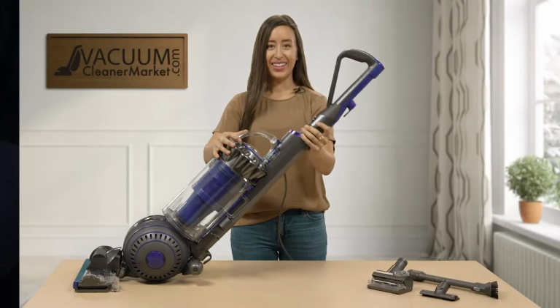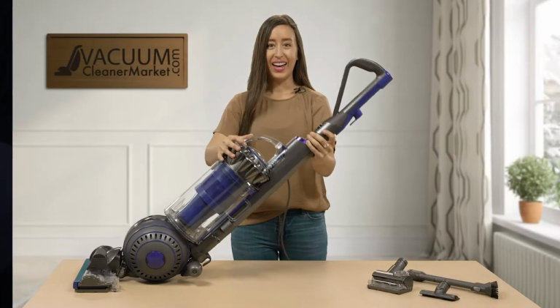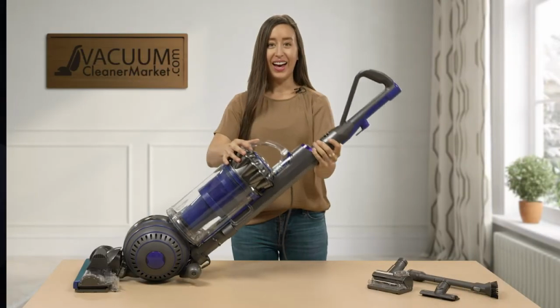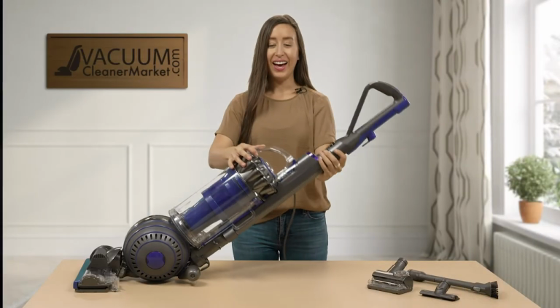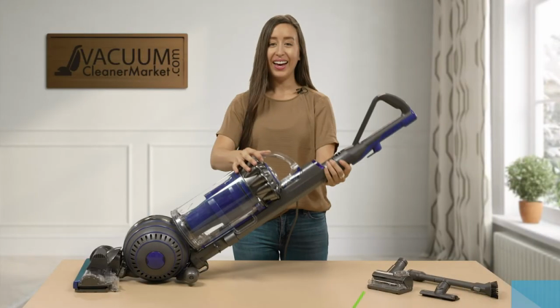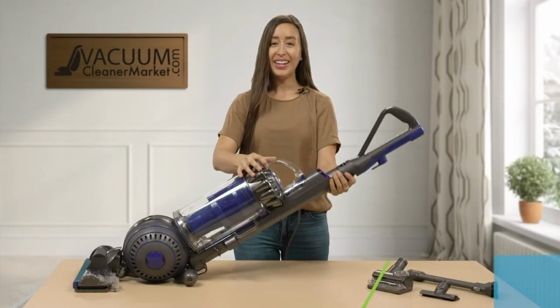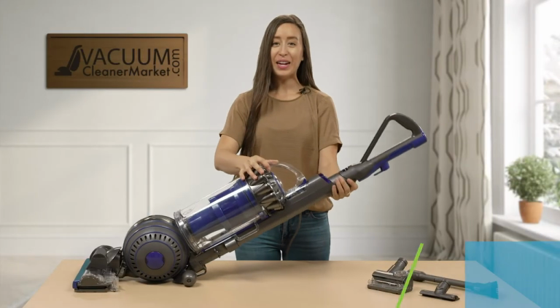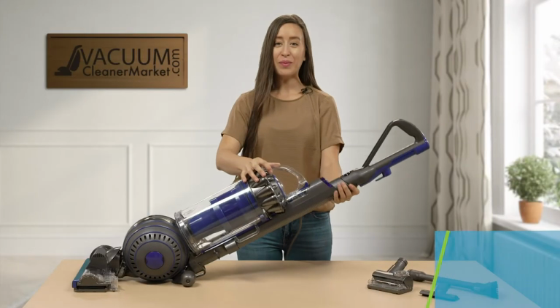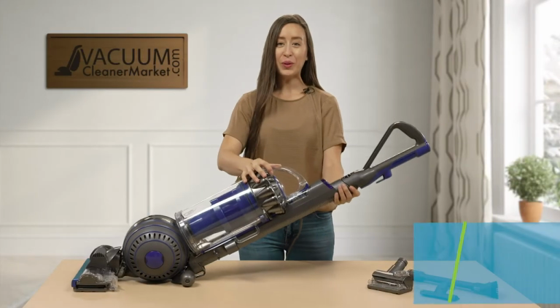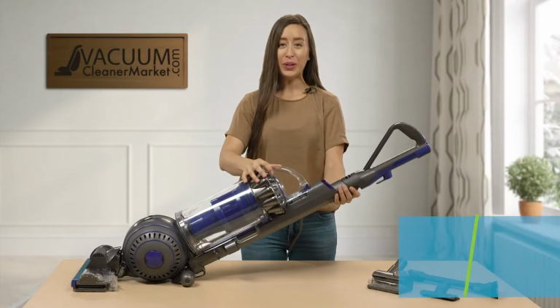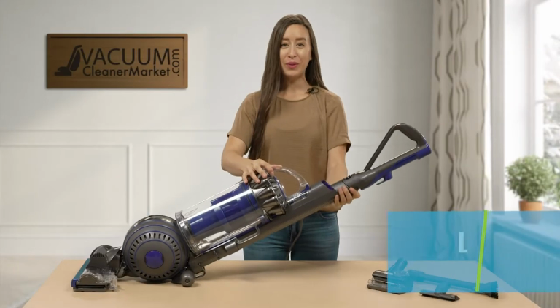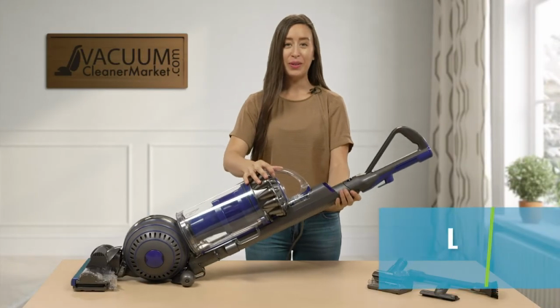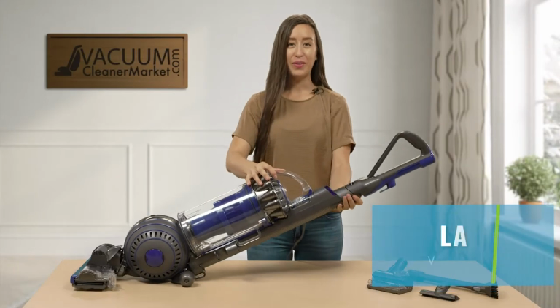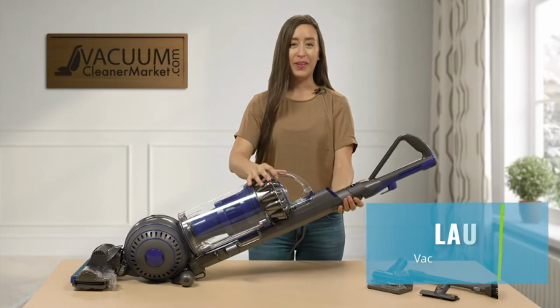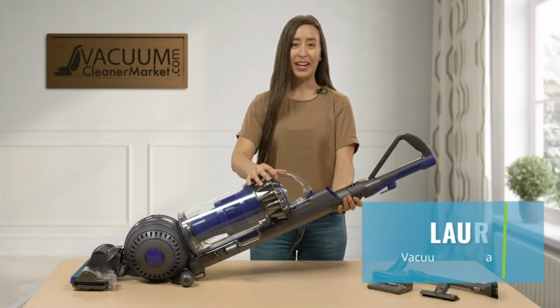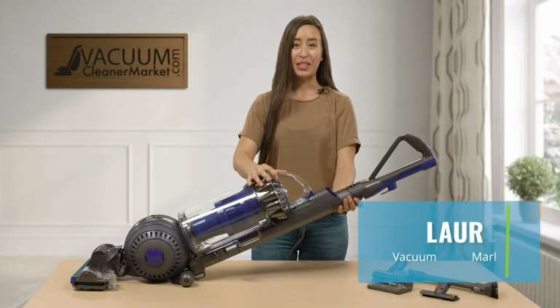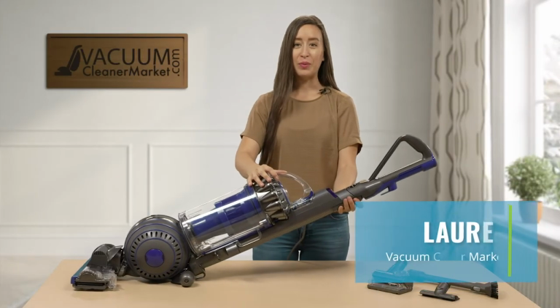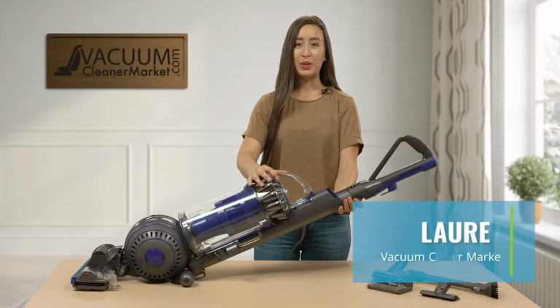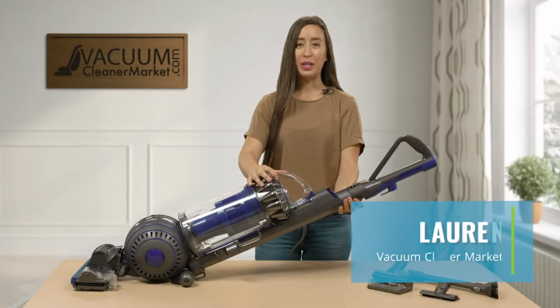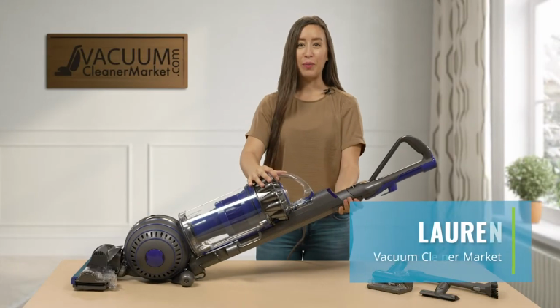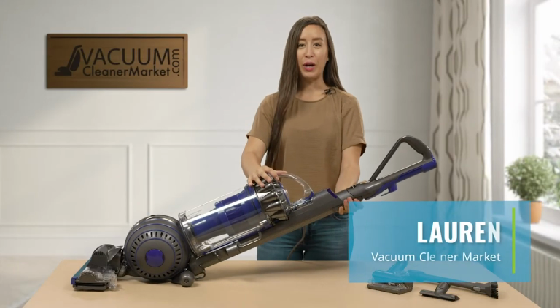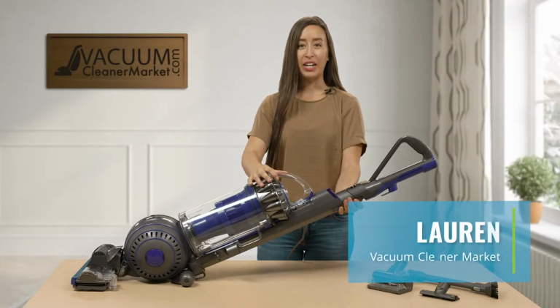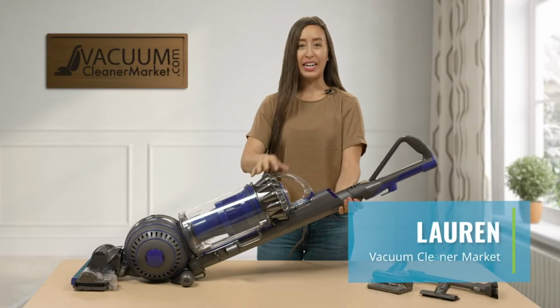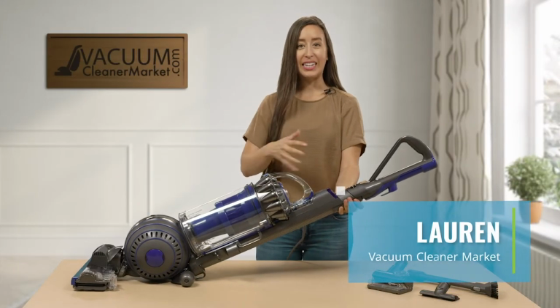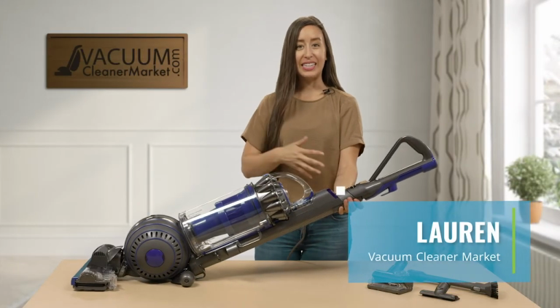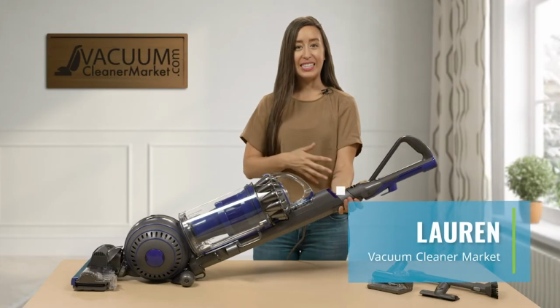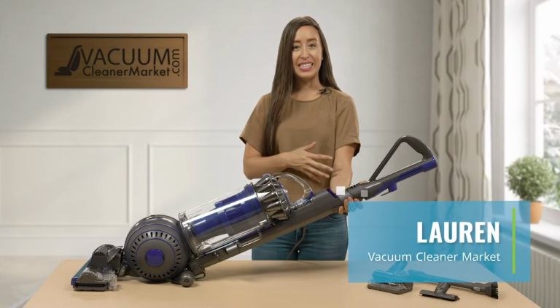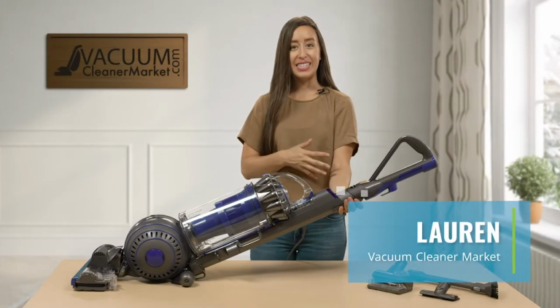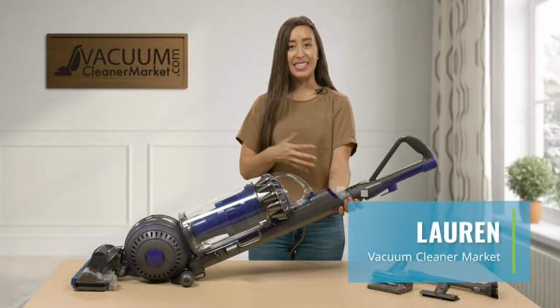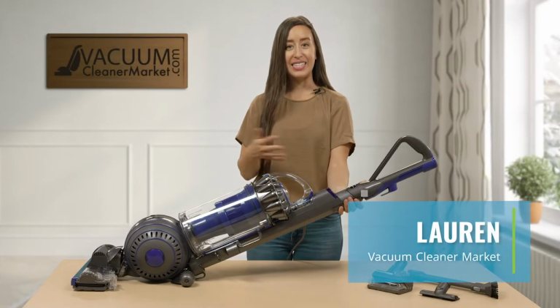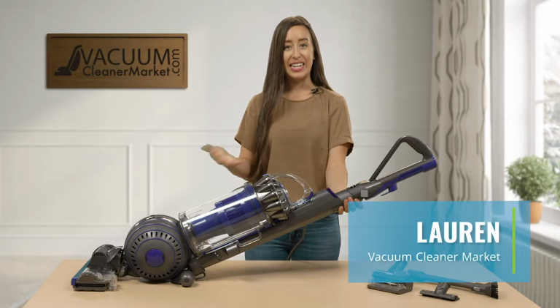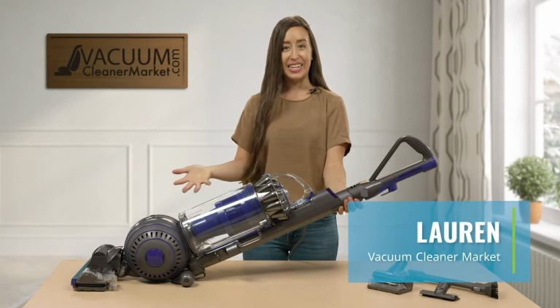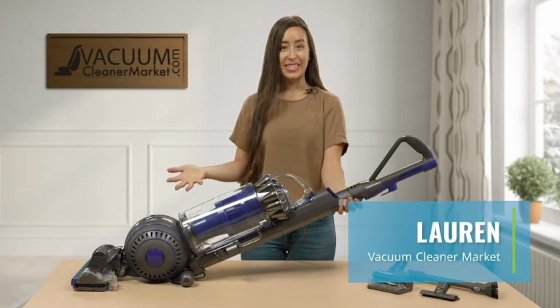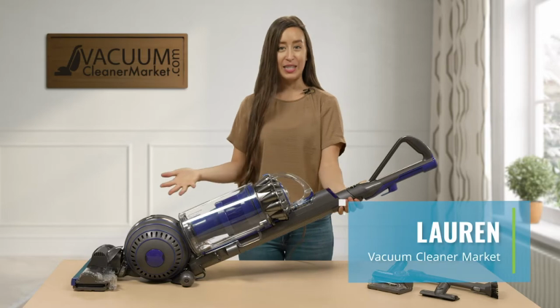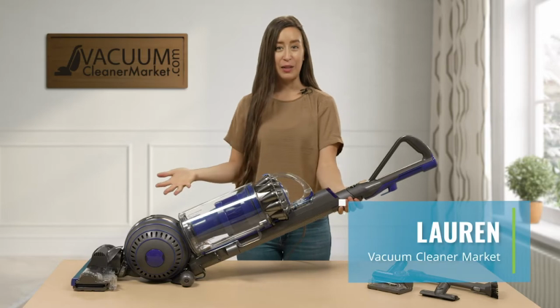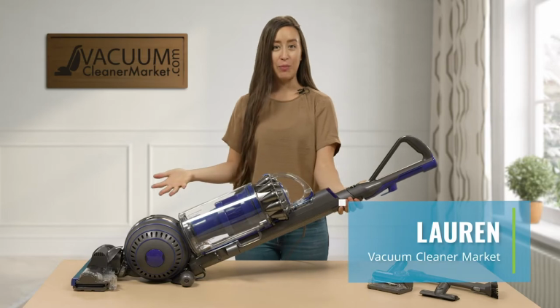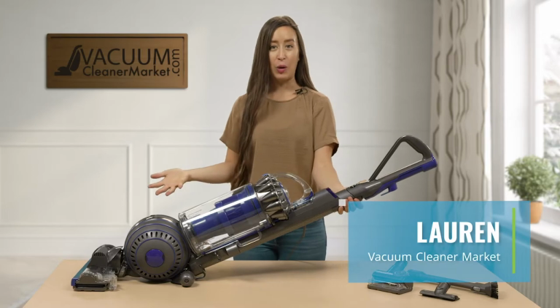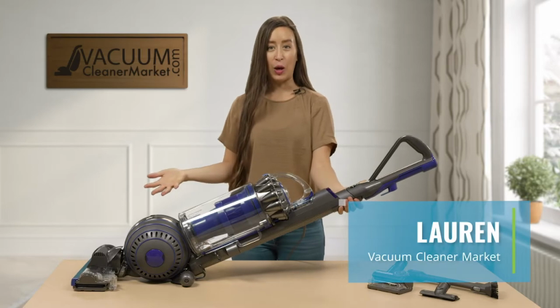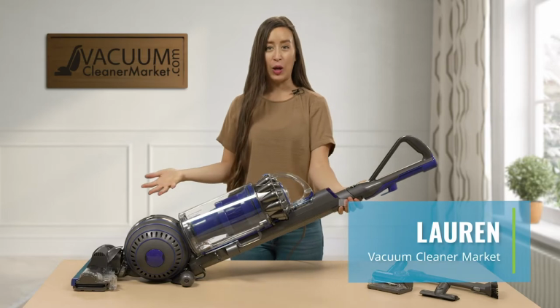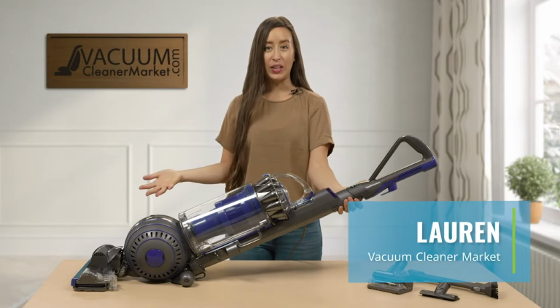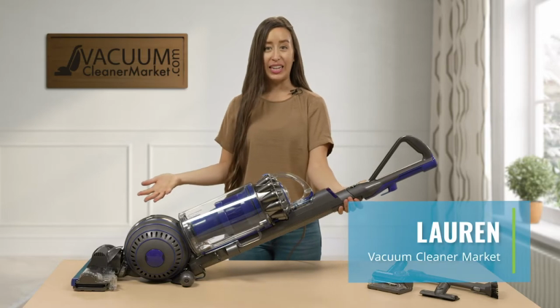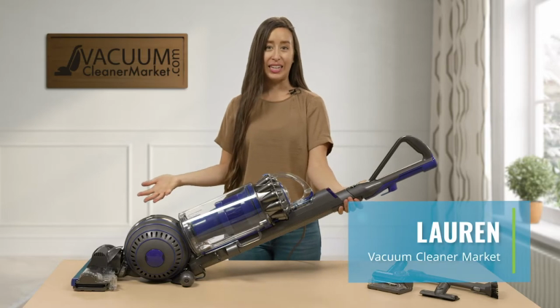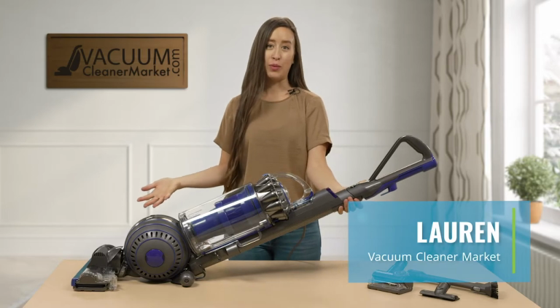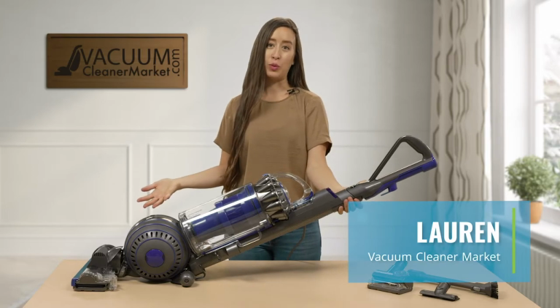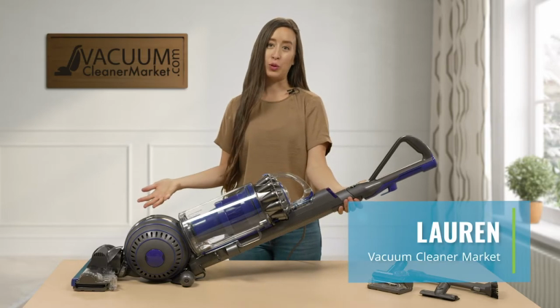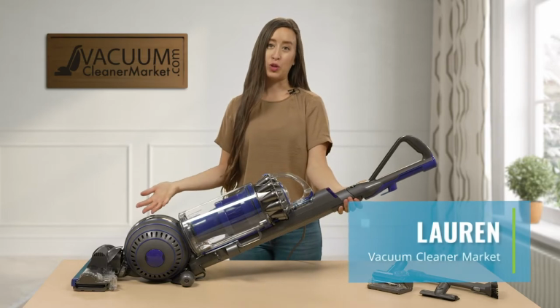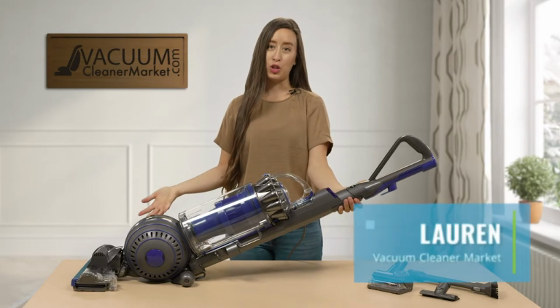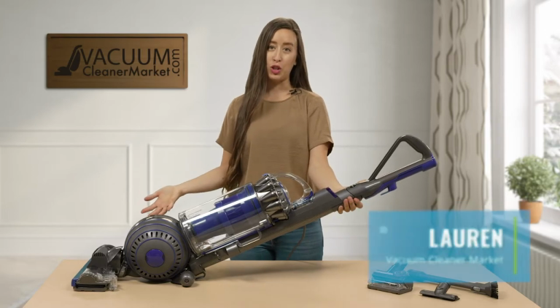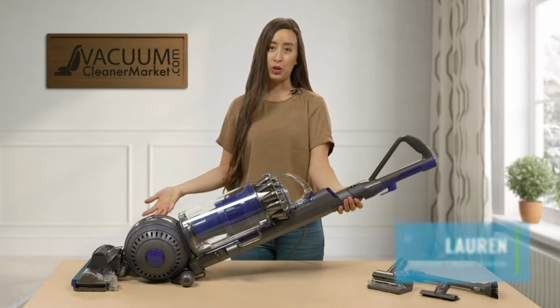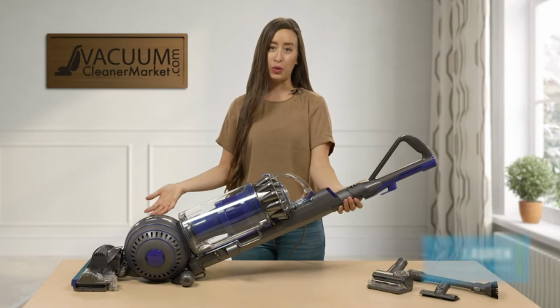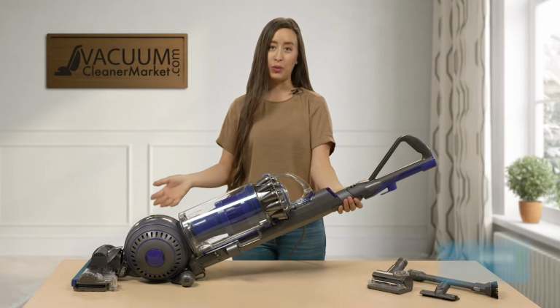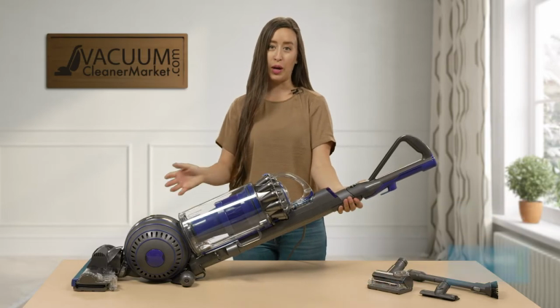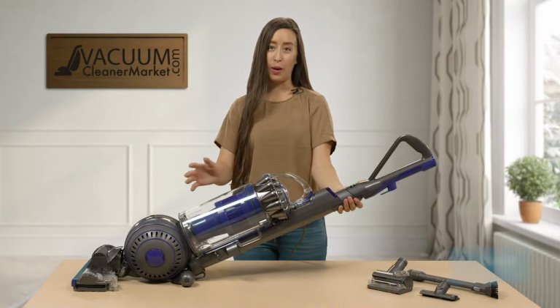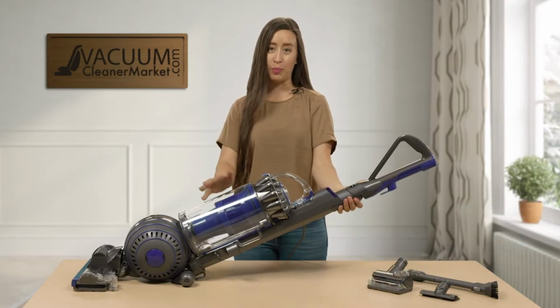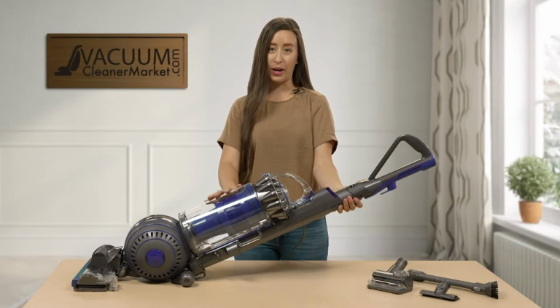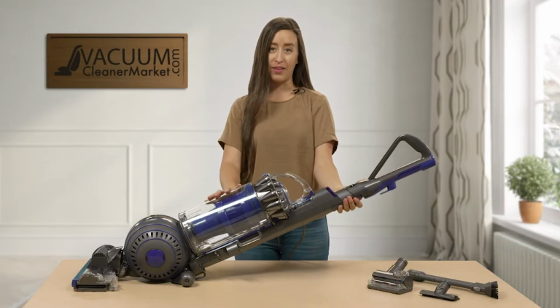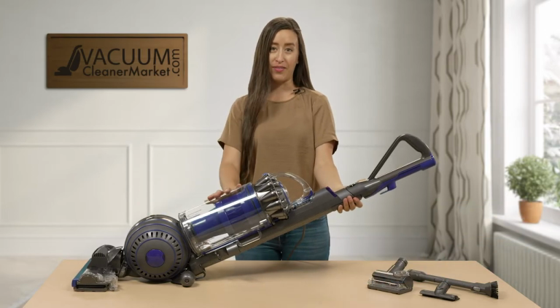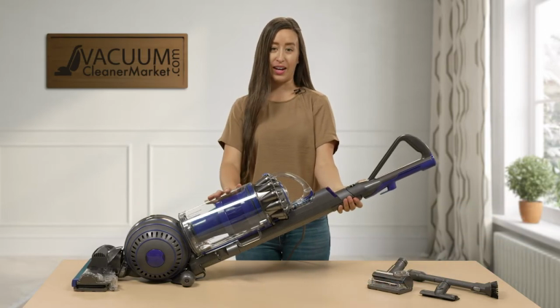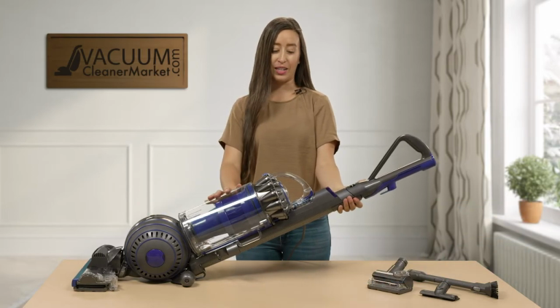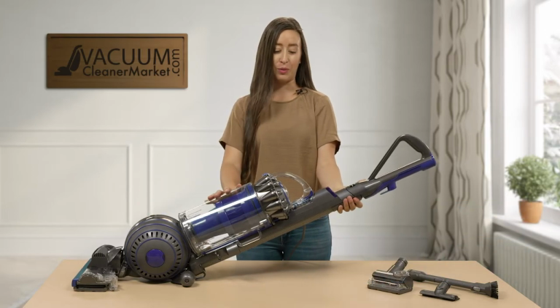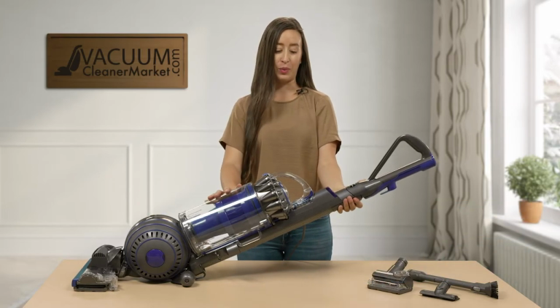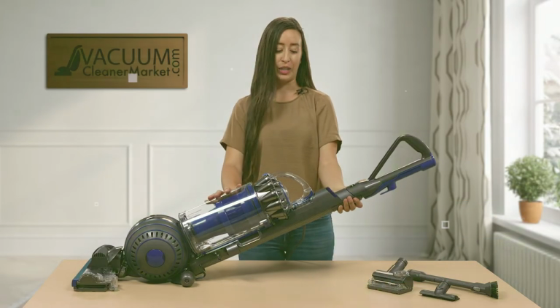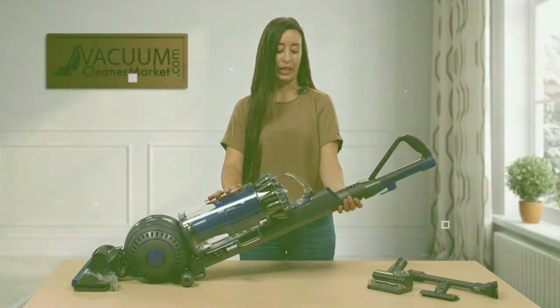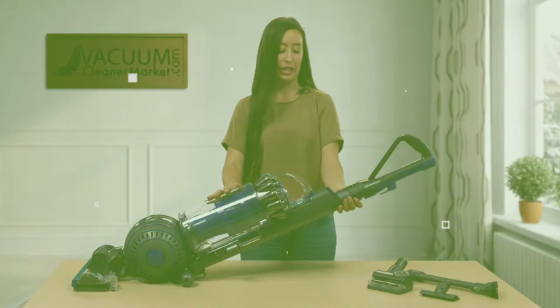Hi, I'm Lauren with Vacuum Cleaner Market, and this is a Dyson Ball Animal 2 Upright Vacuum Cleaner.